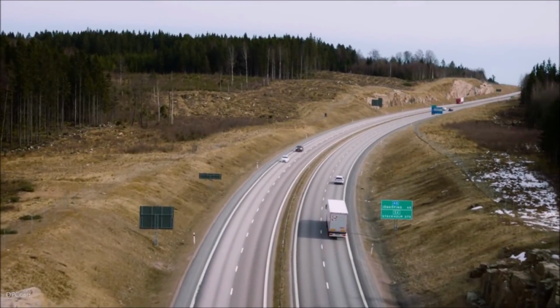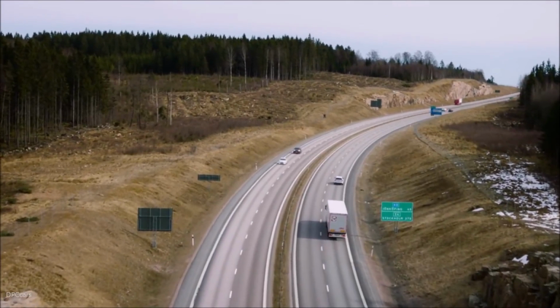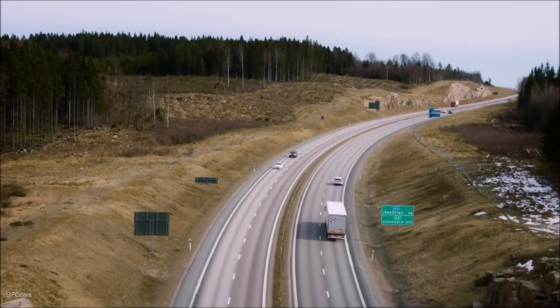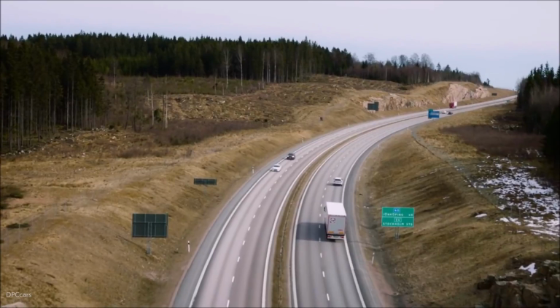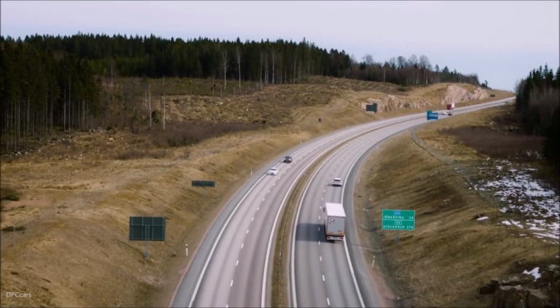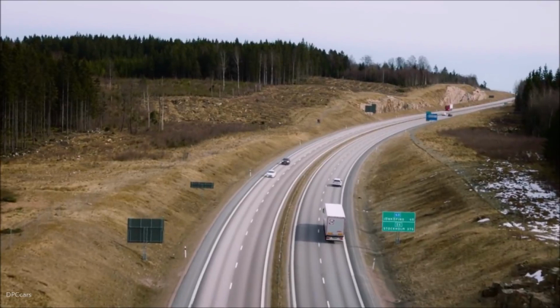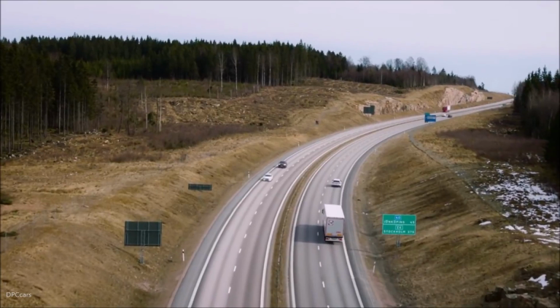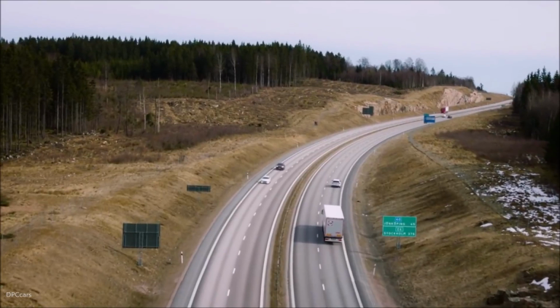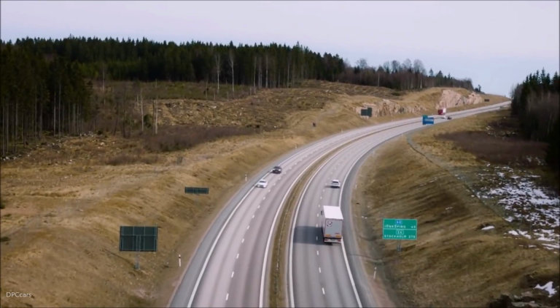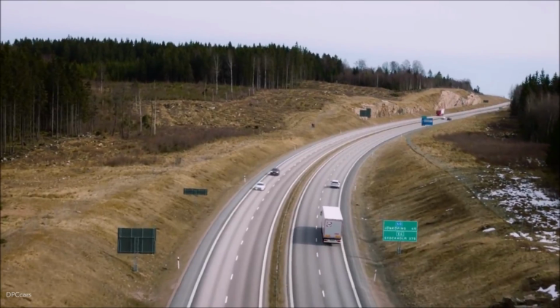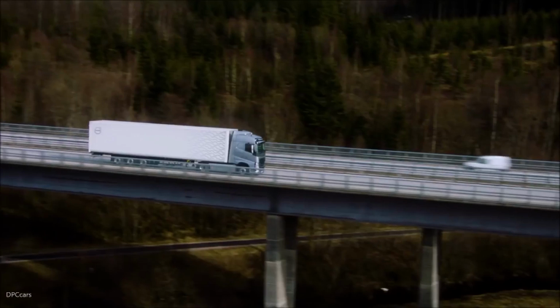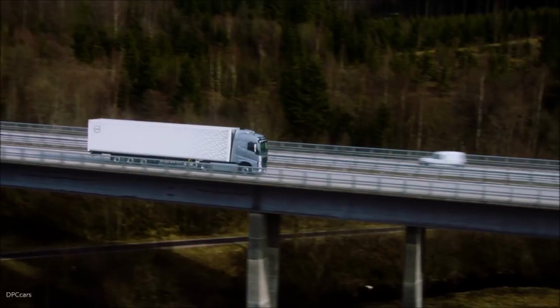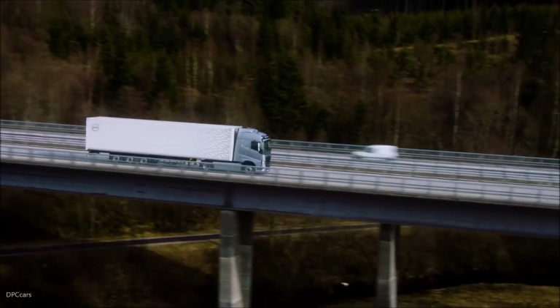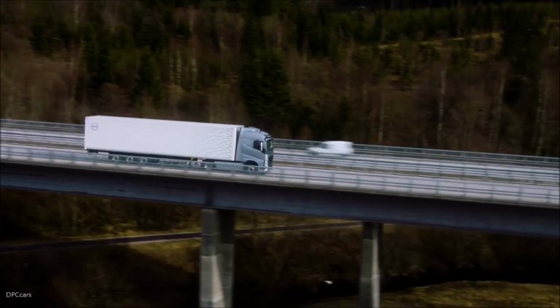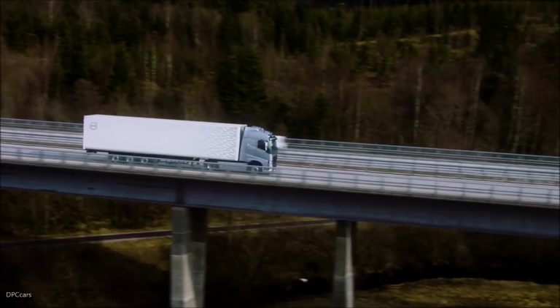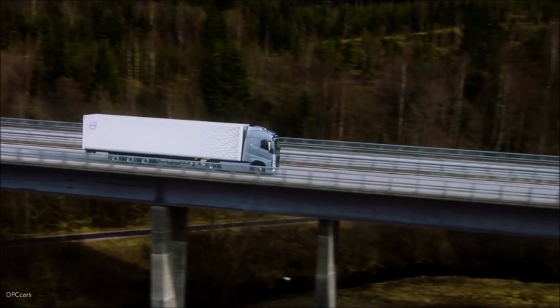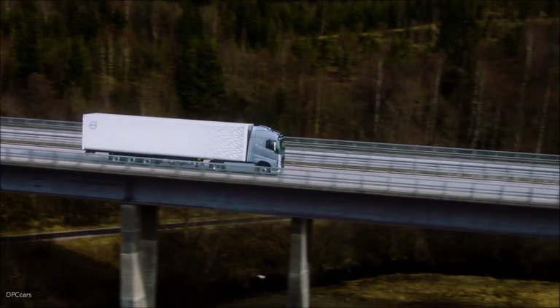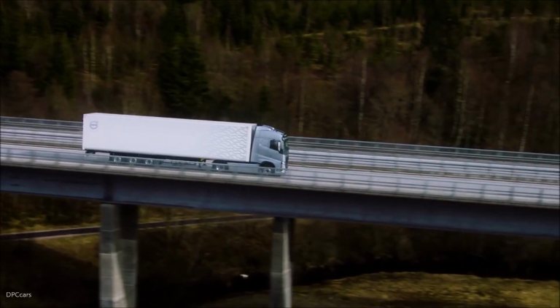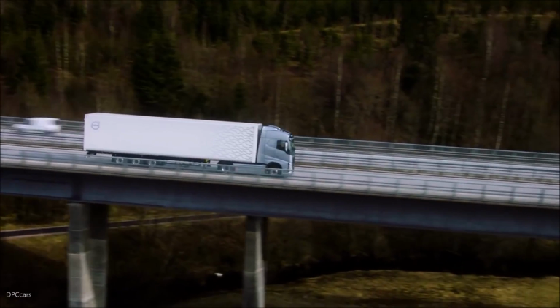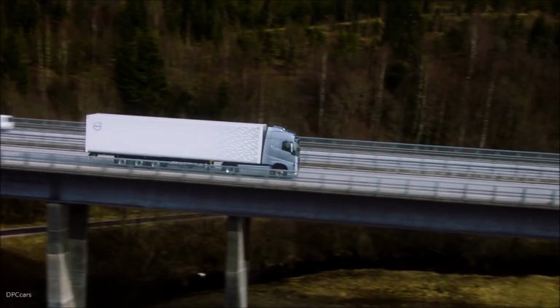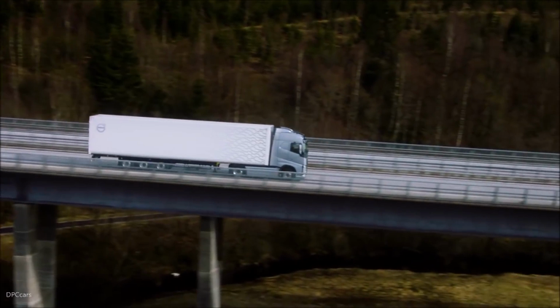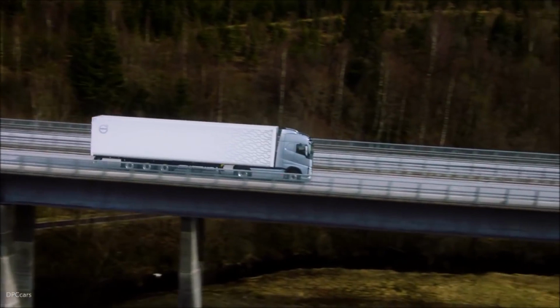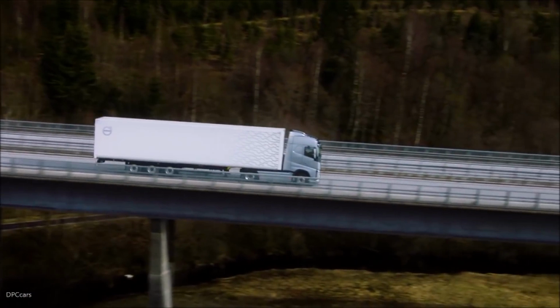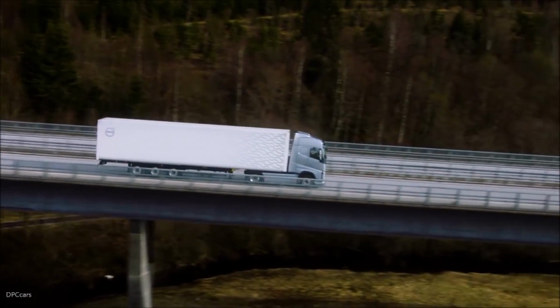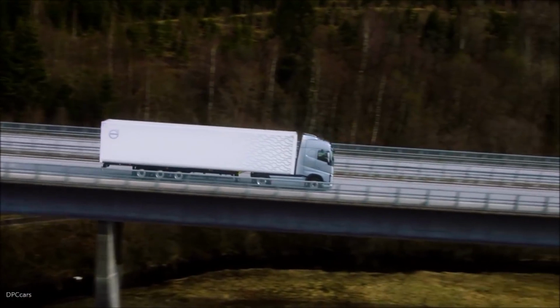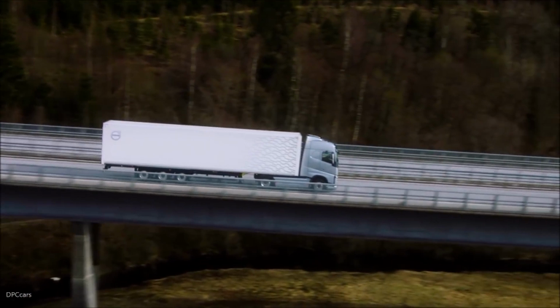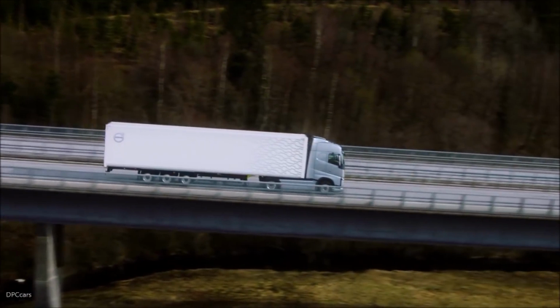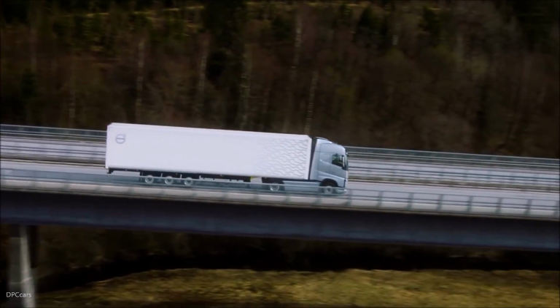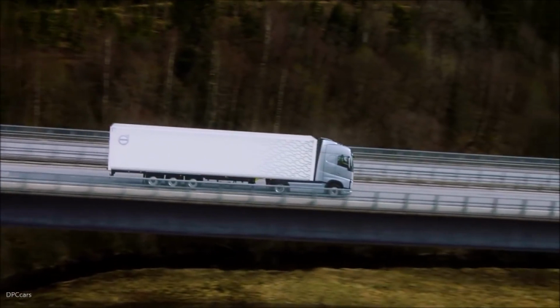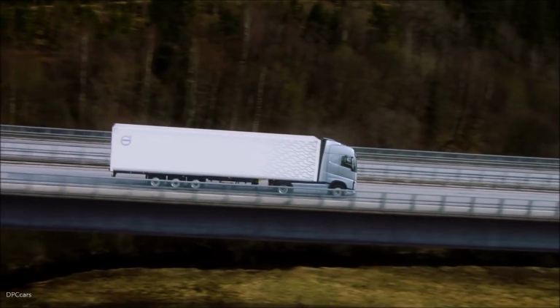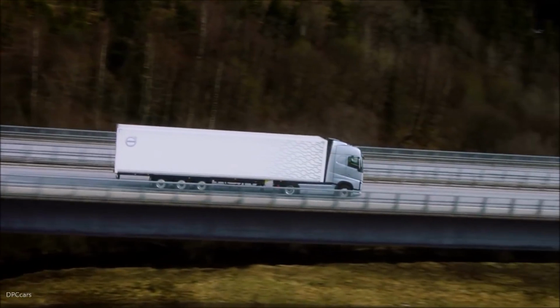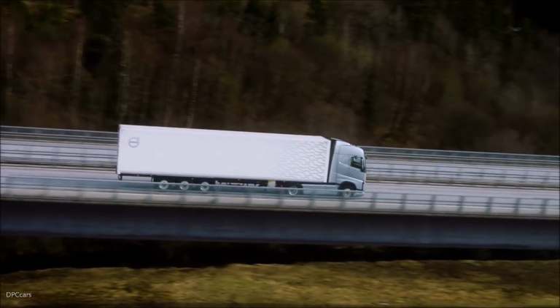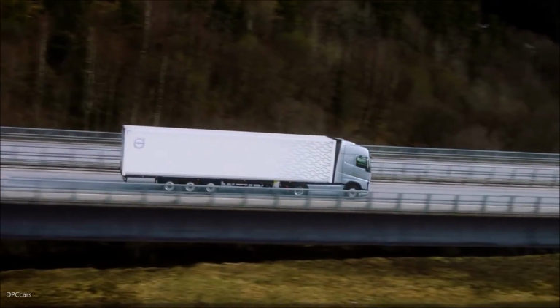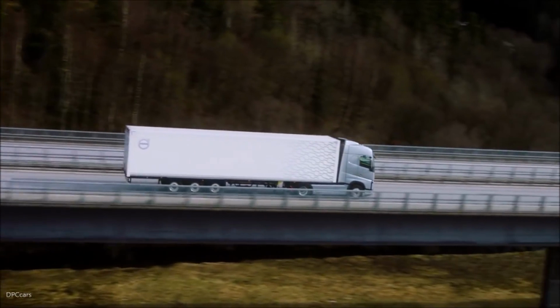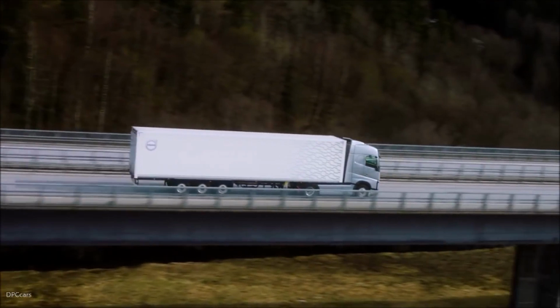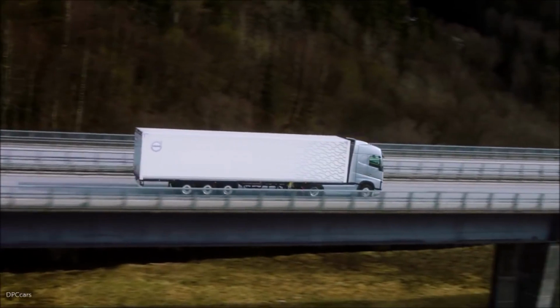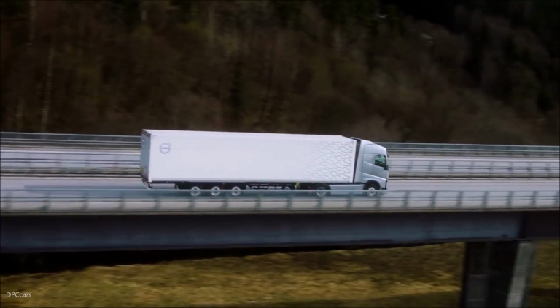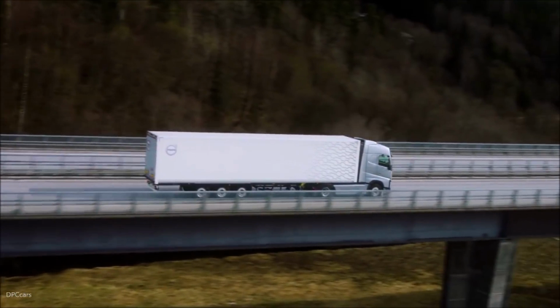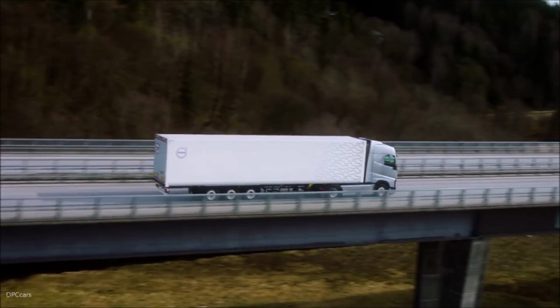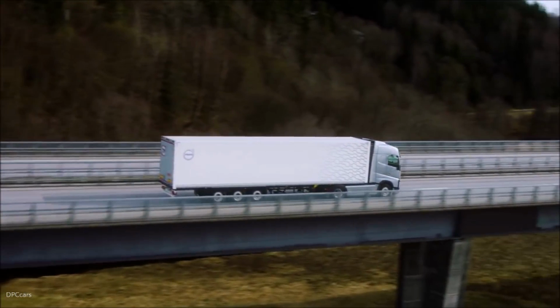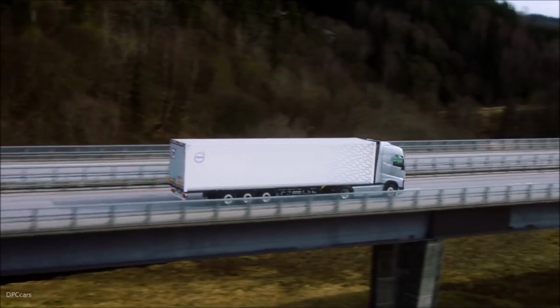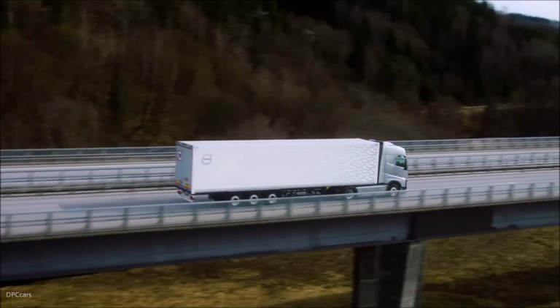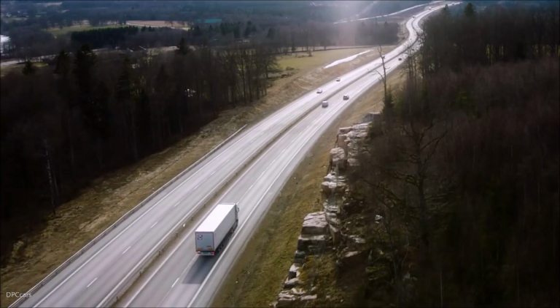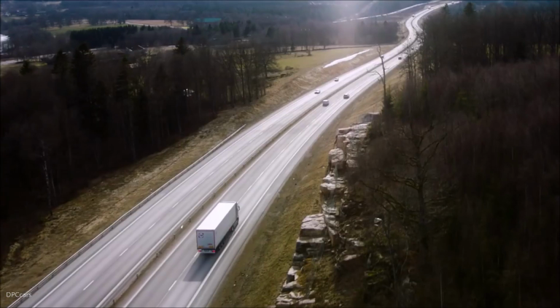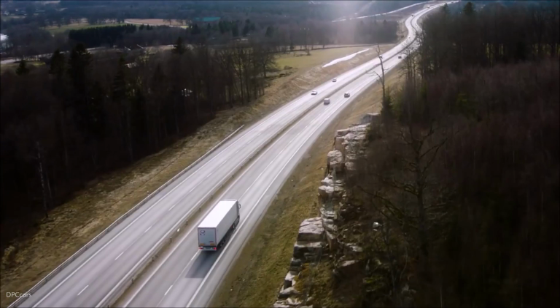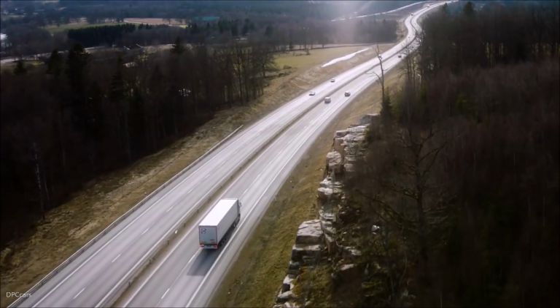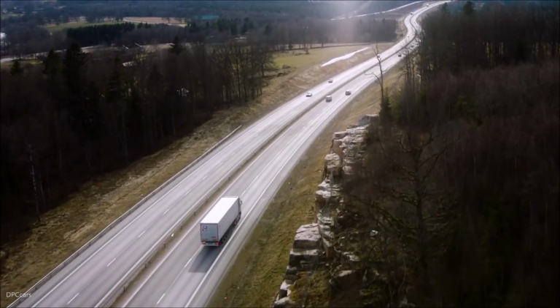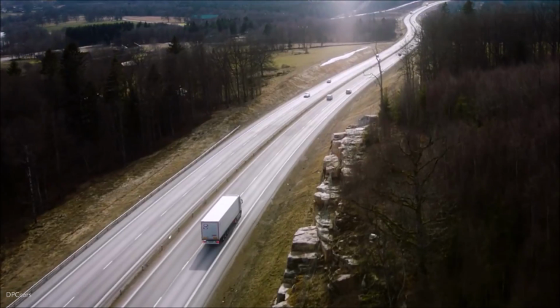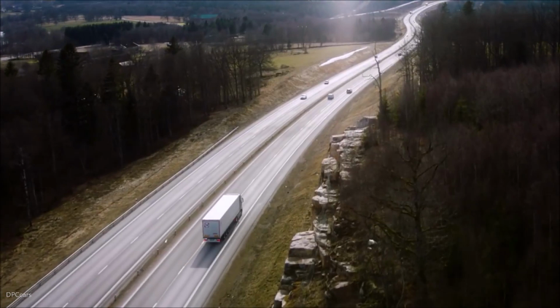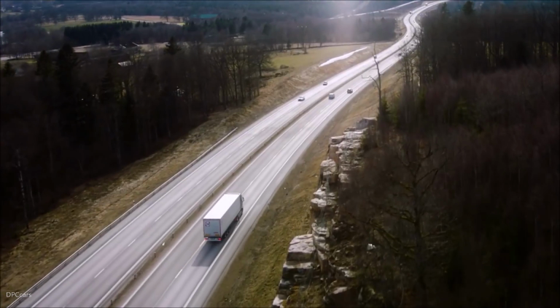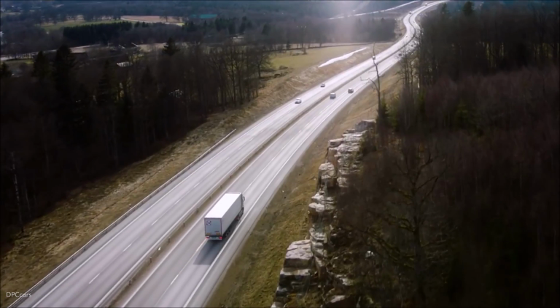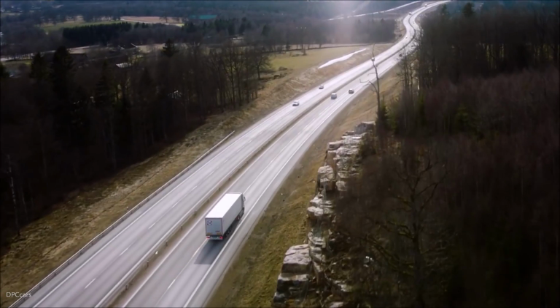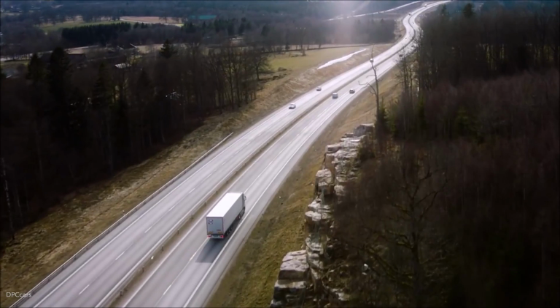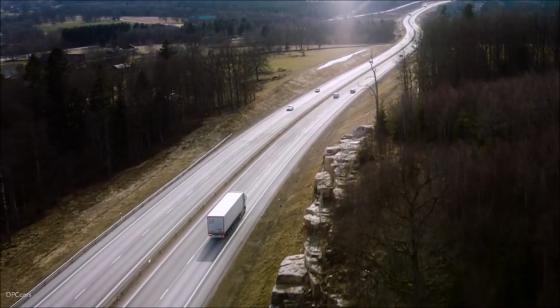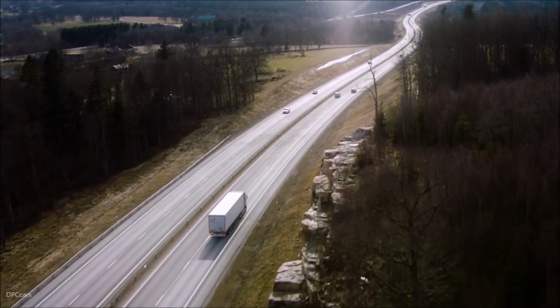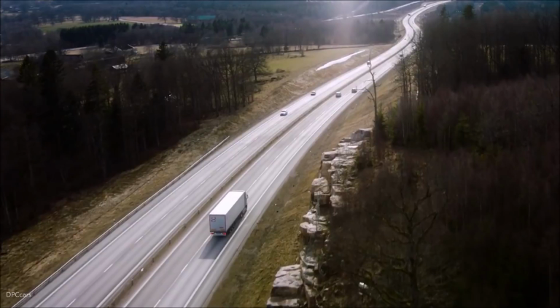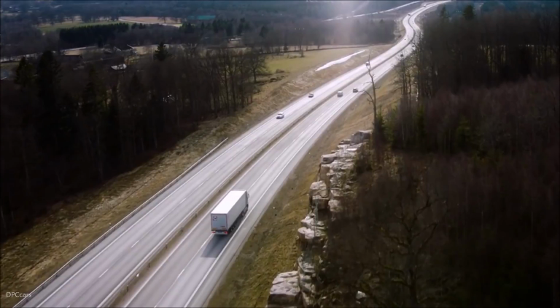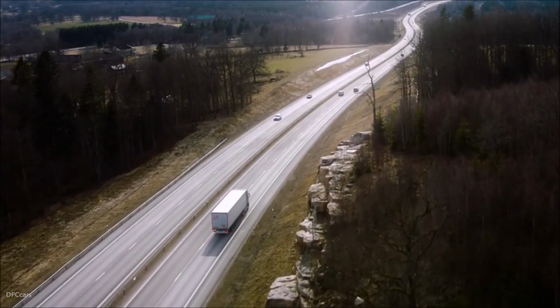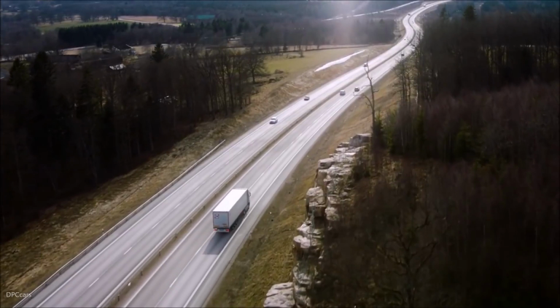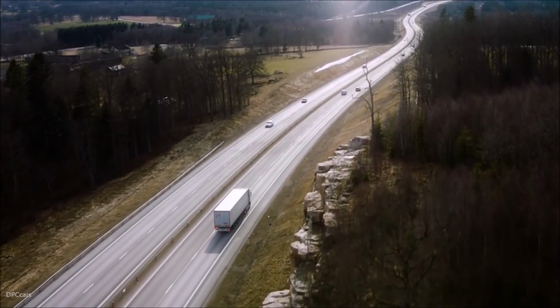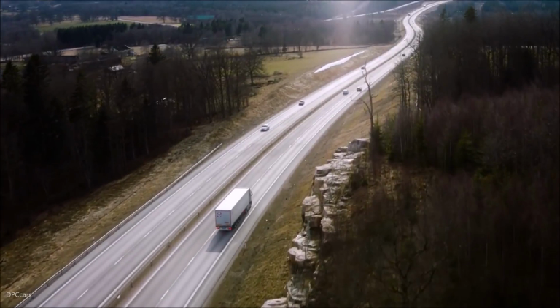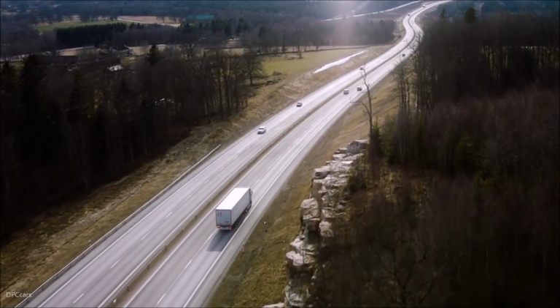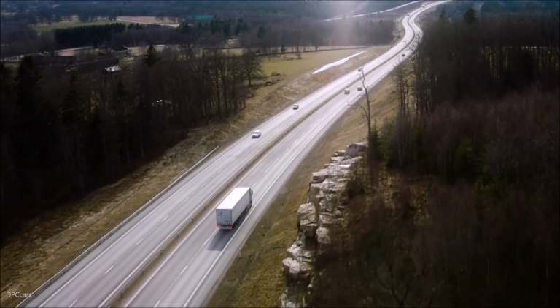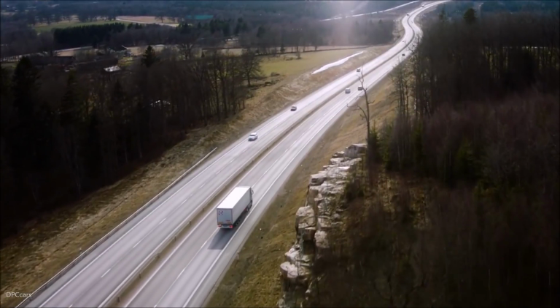Volvo Trucks is working towards a vision of zero accidents. No life should be lost on the road.